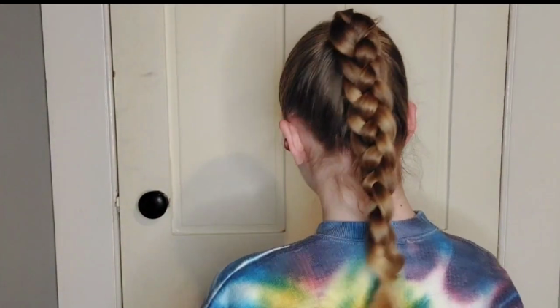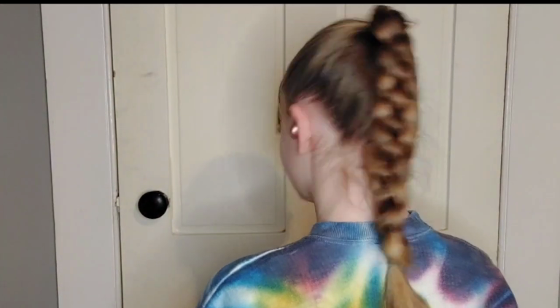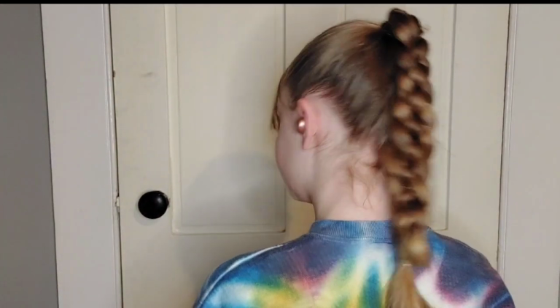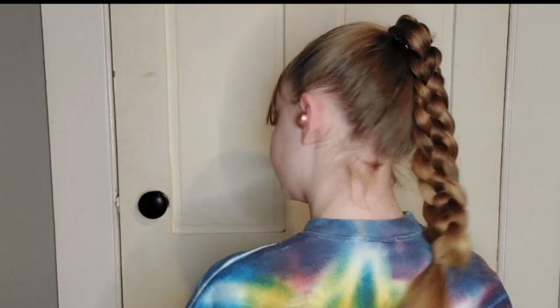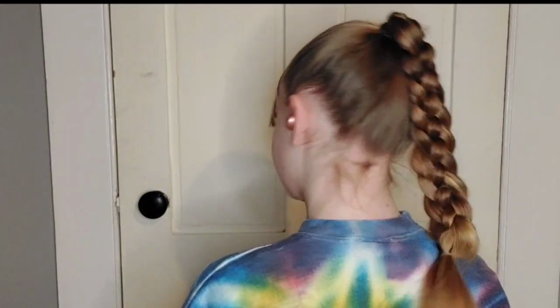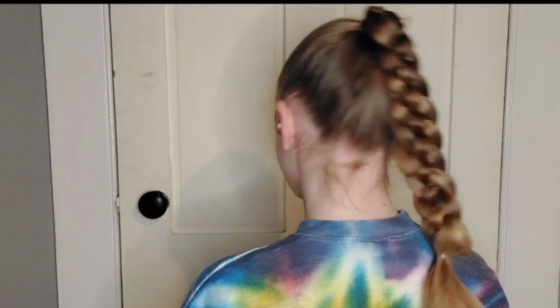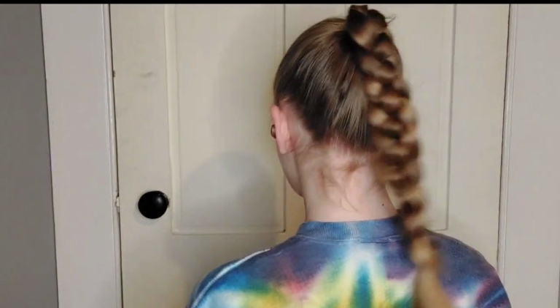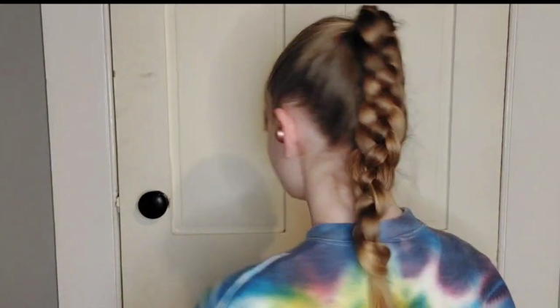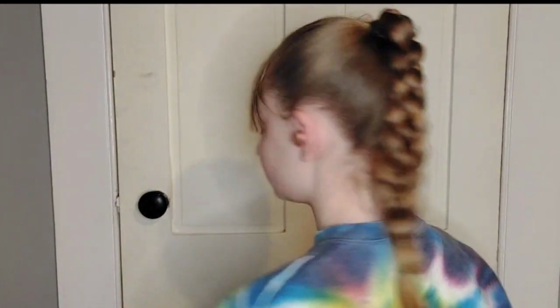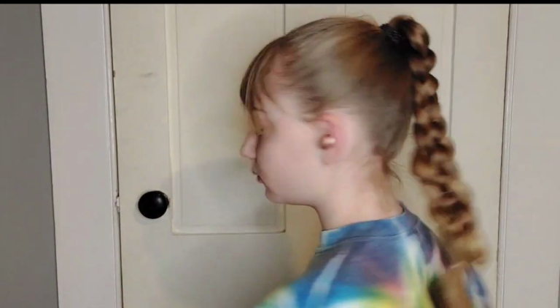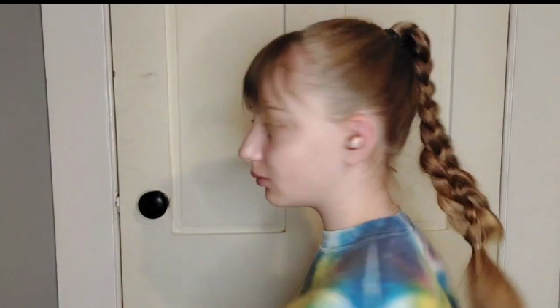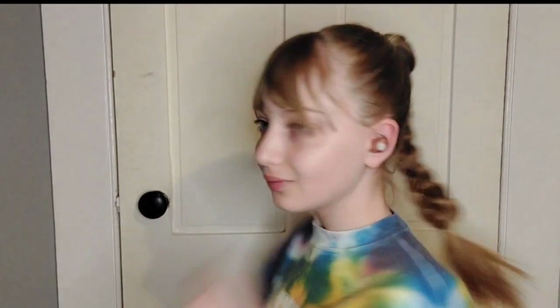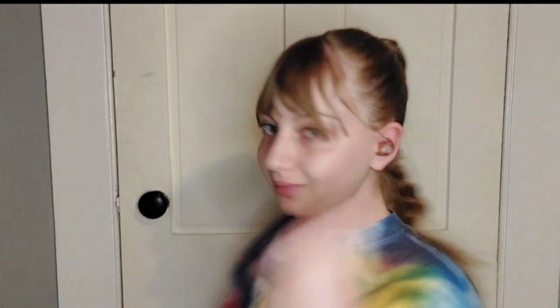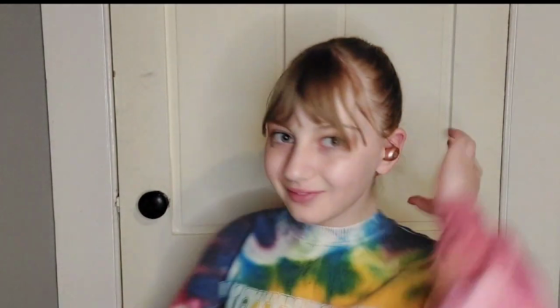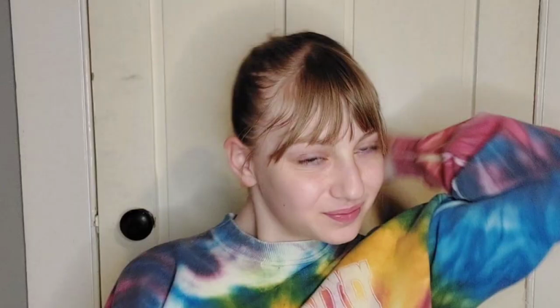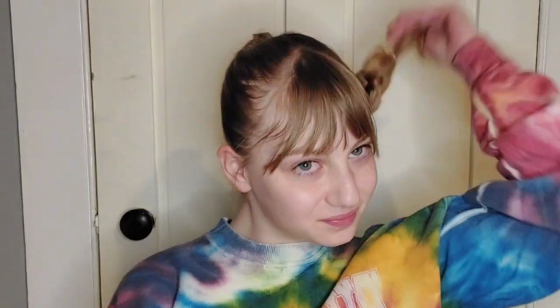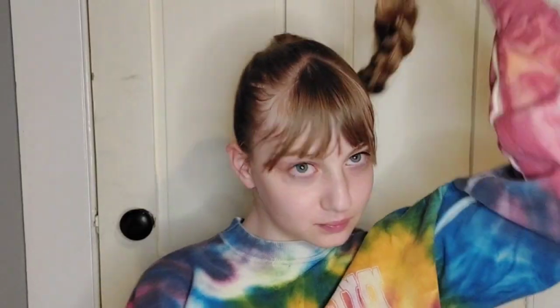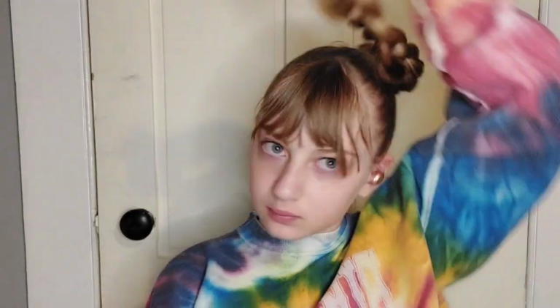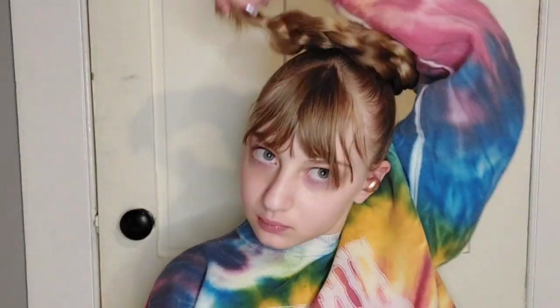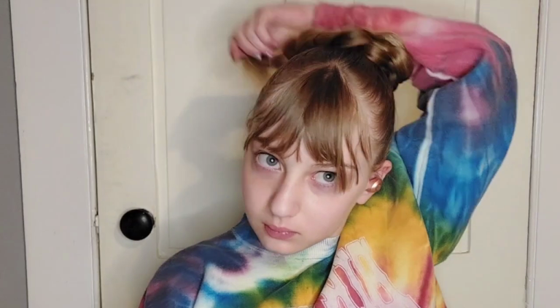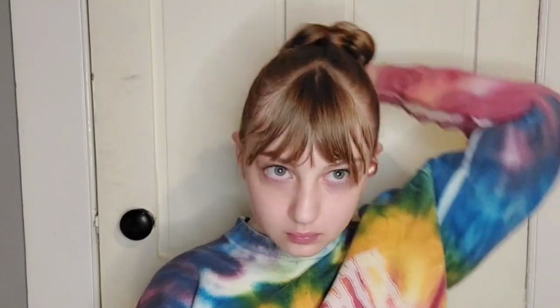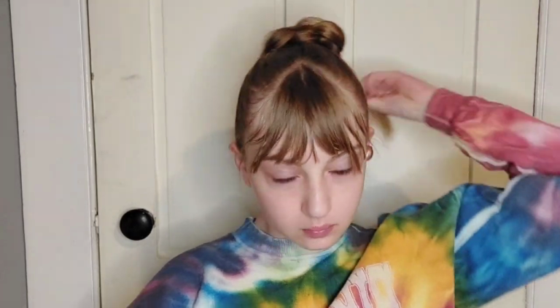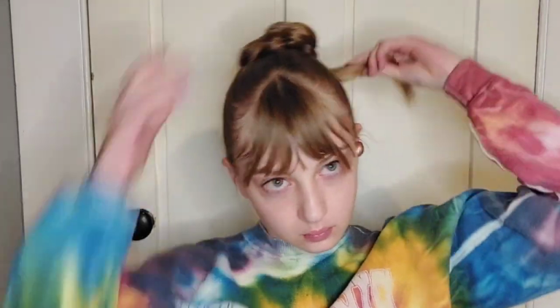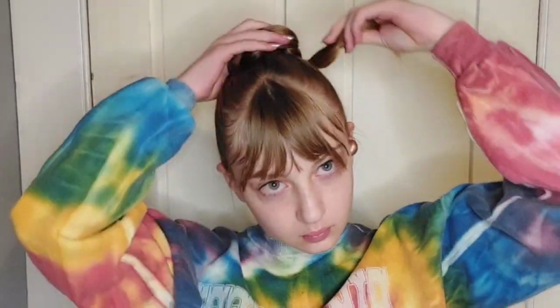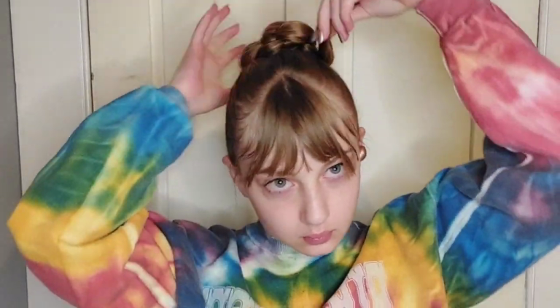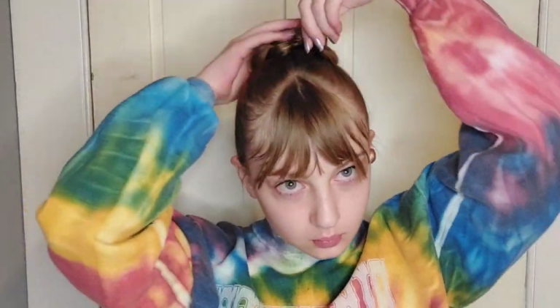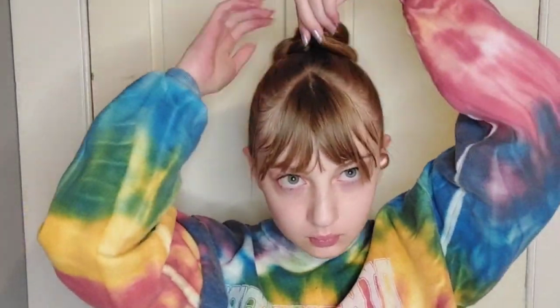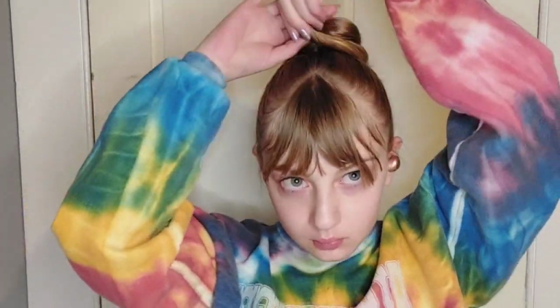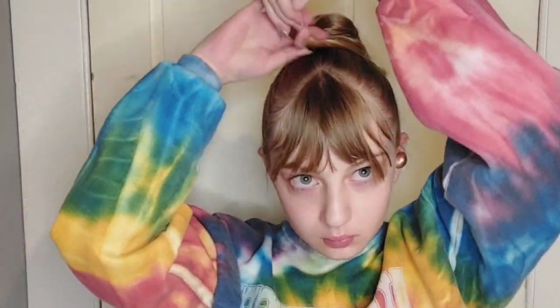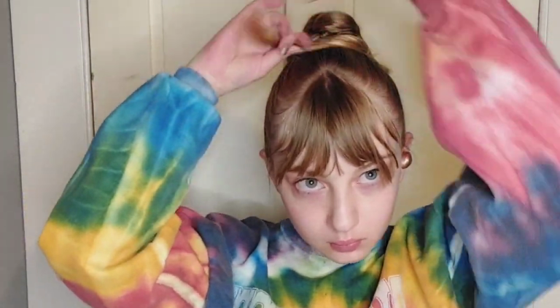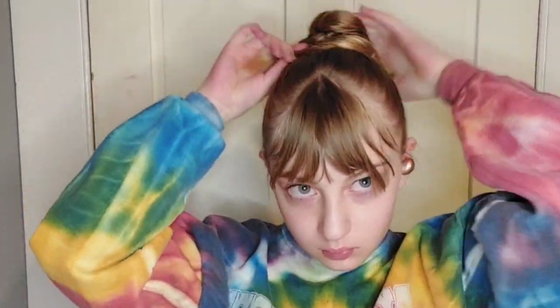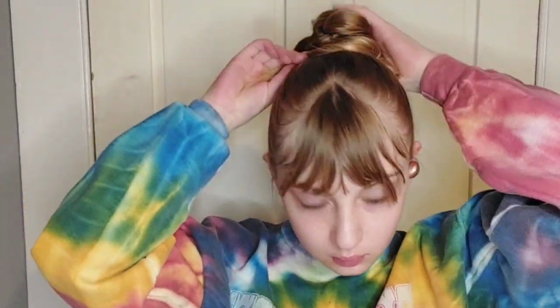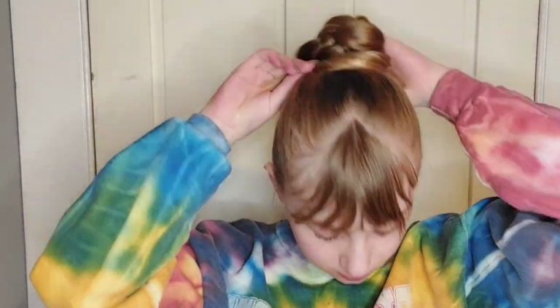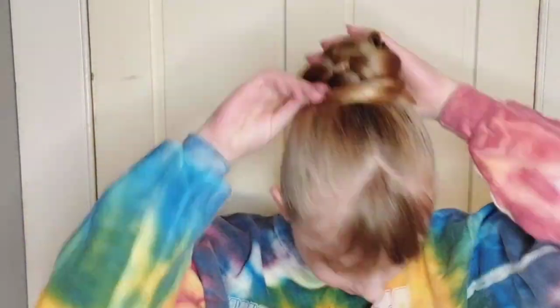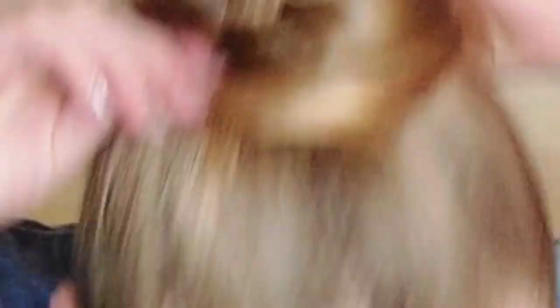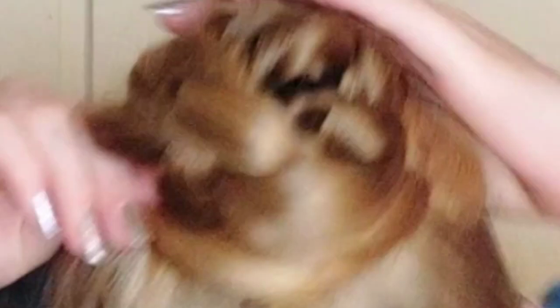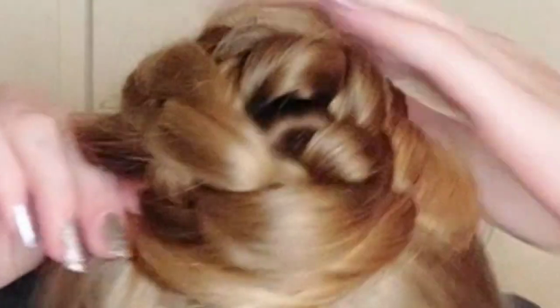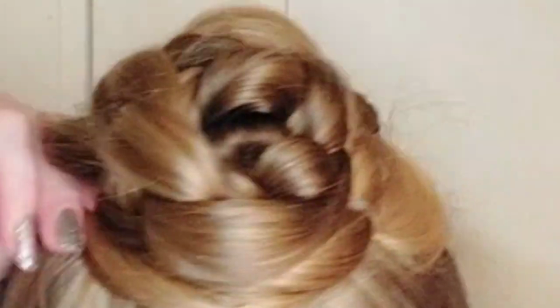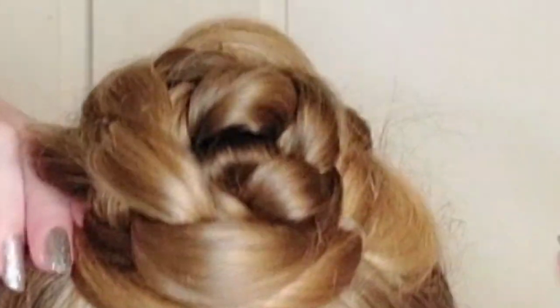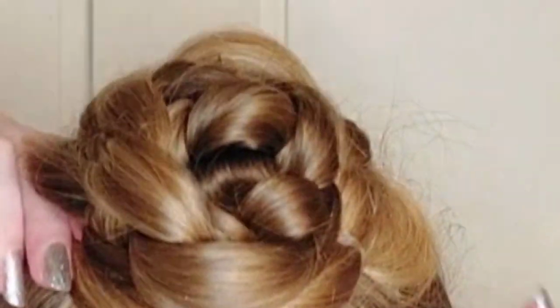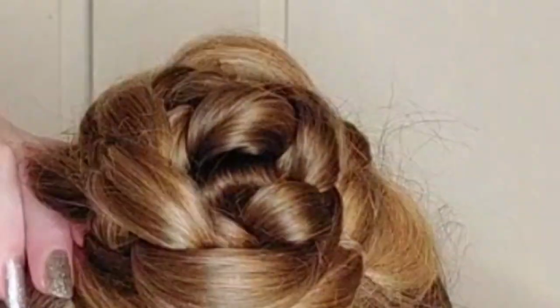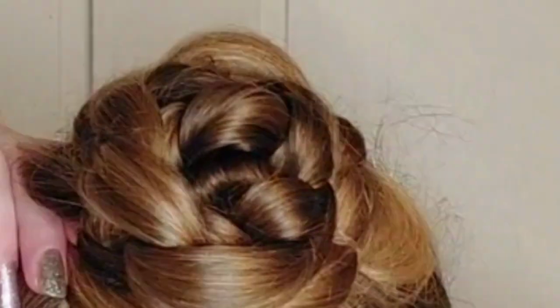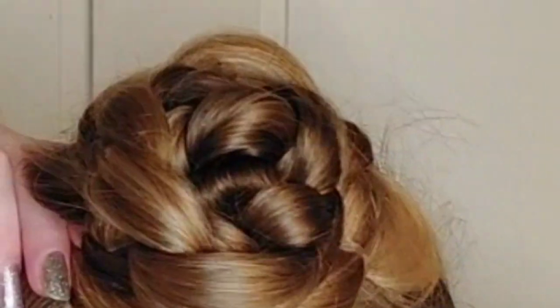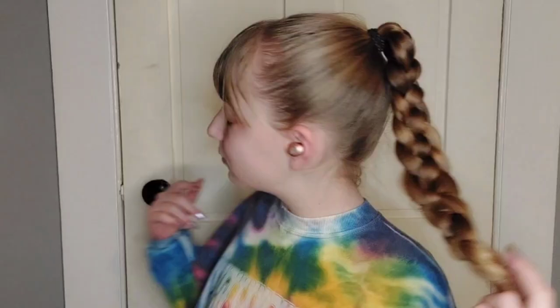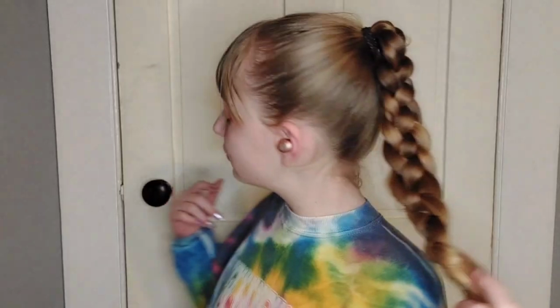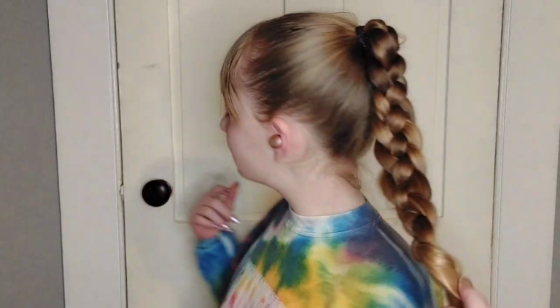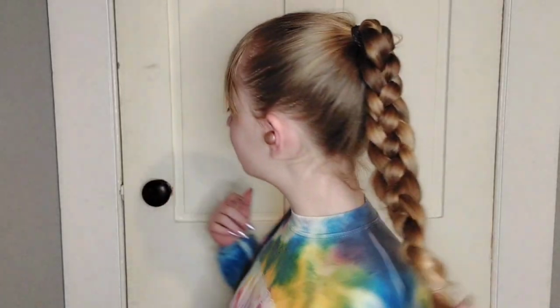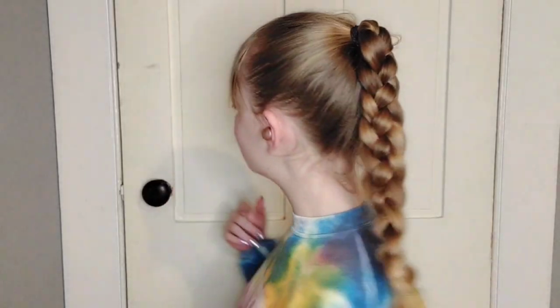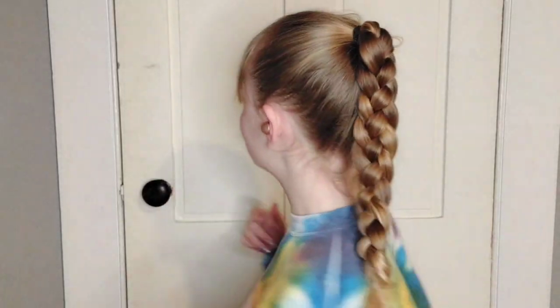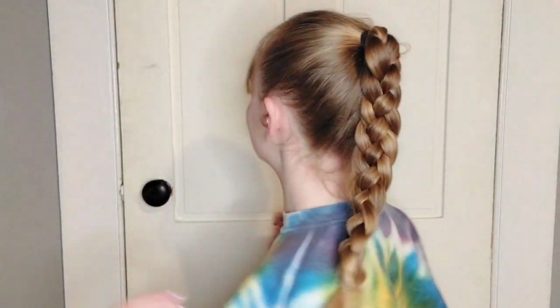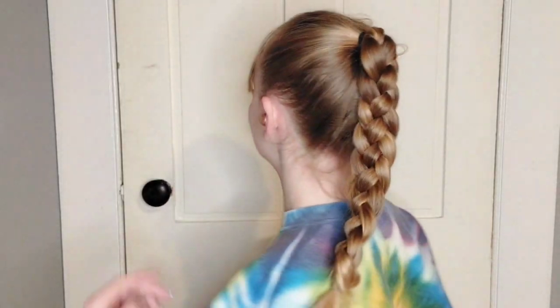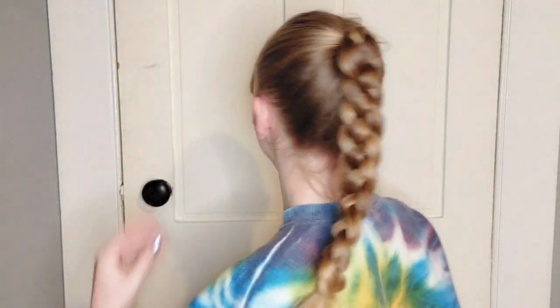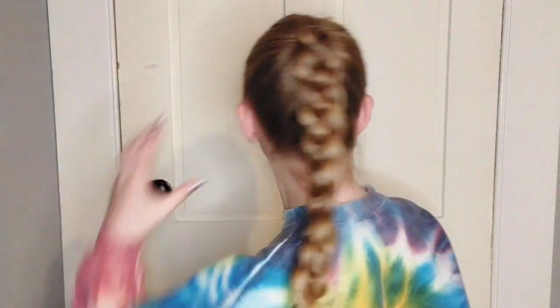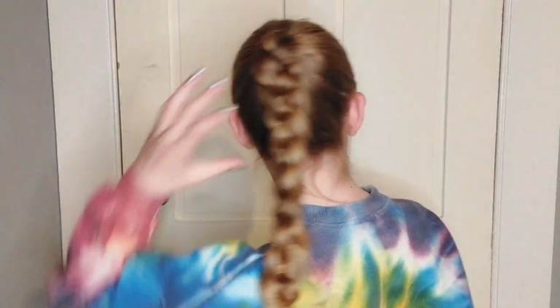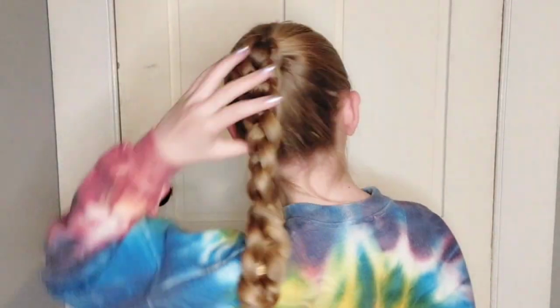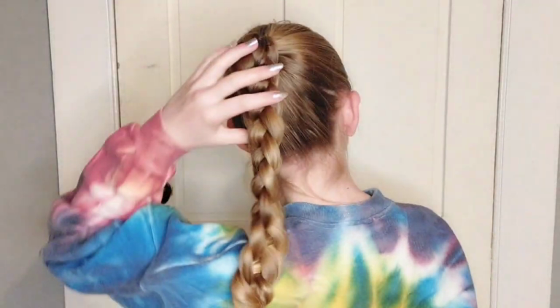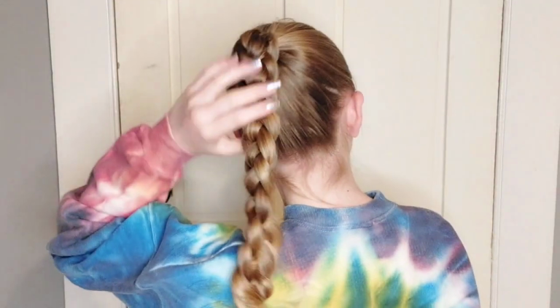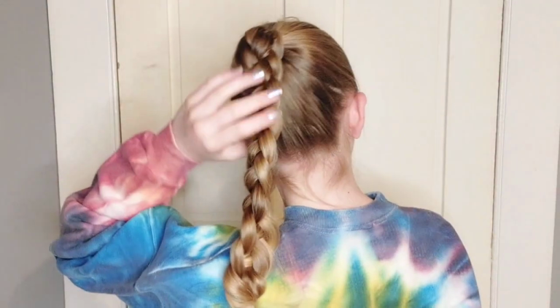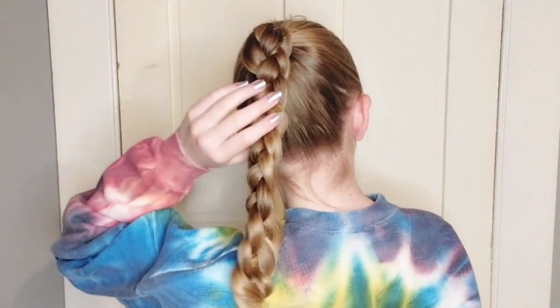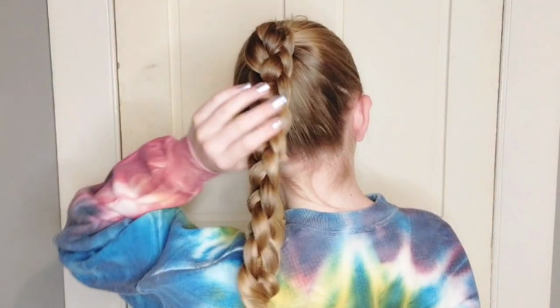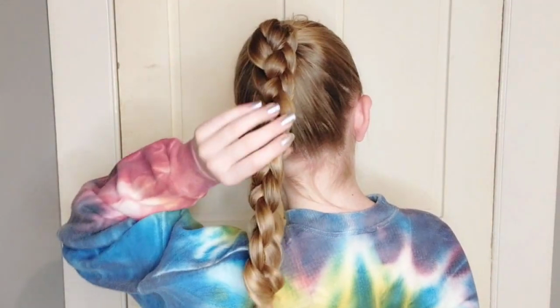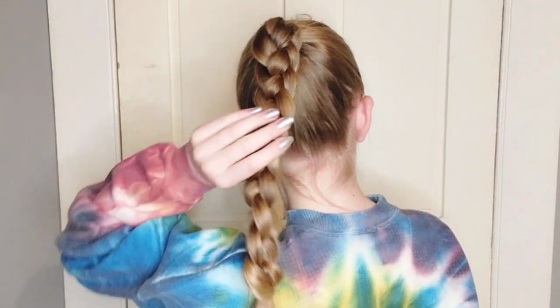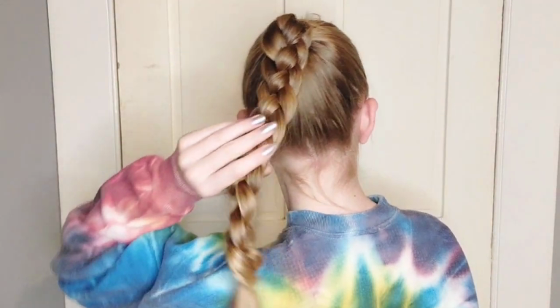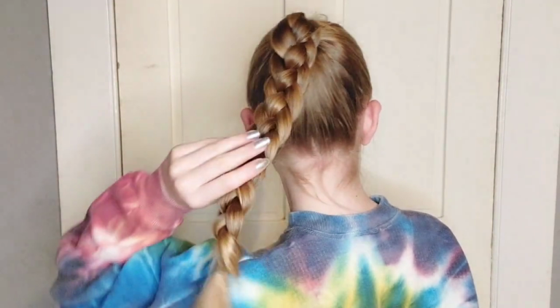It looks really pretty, actually. Thinking what a cool bun this would make. Very sporty. I think this looks great.